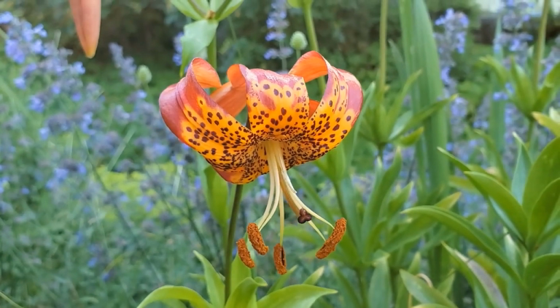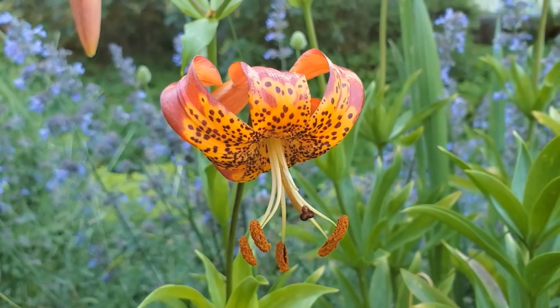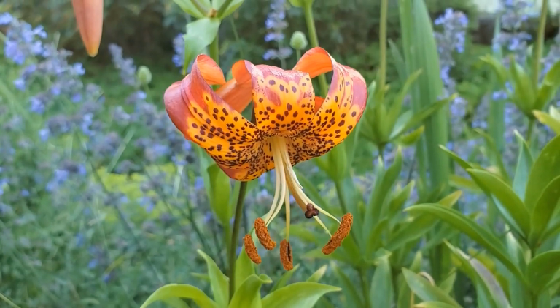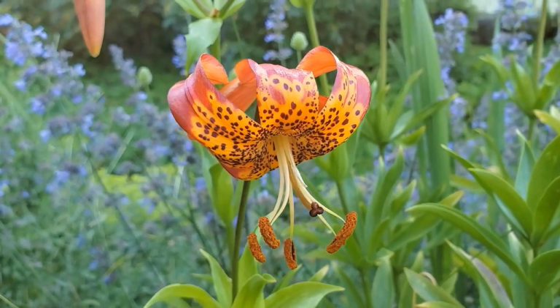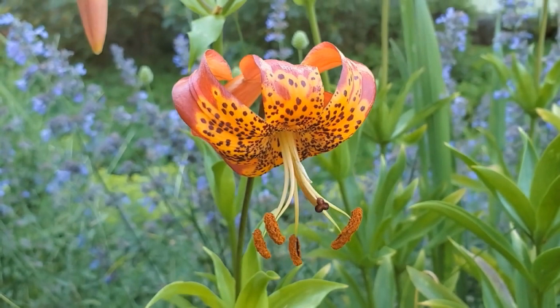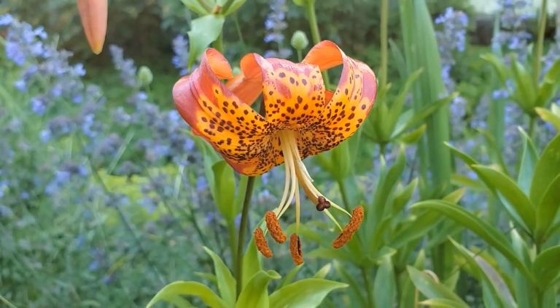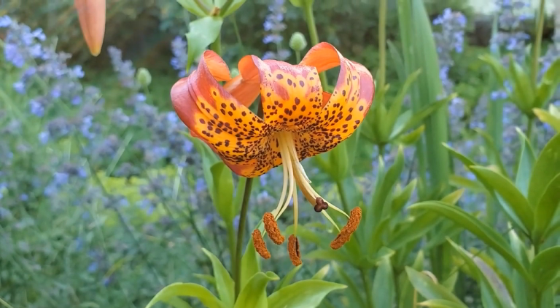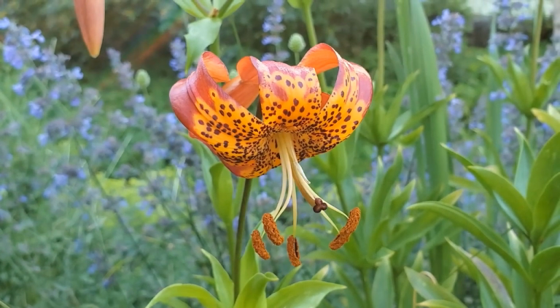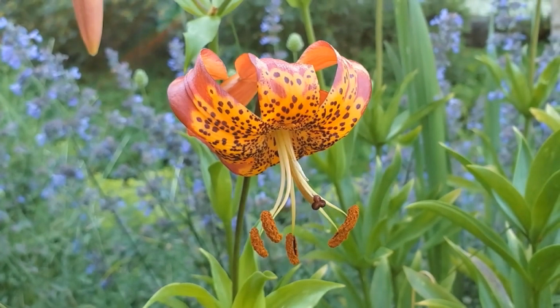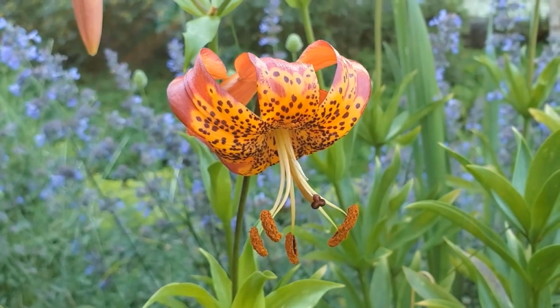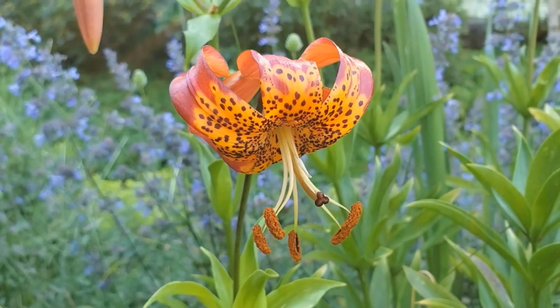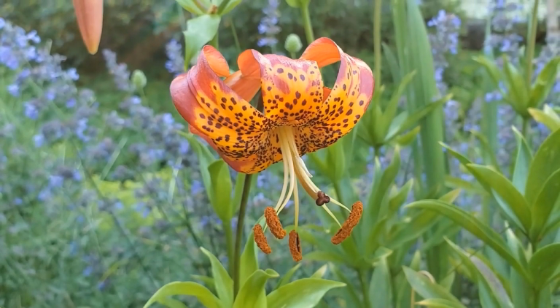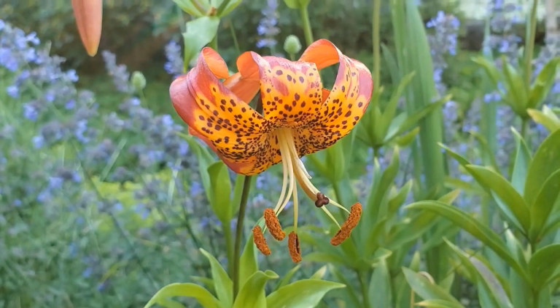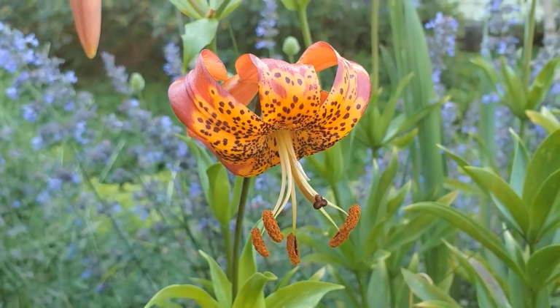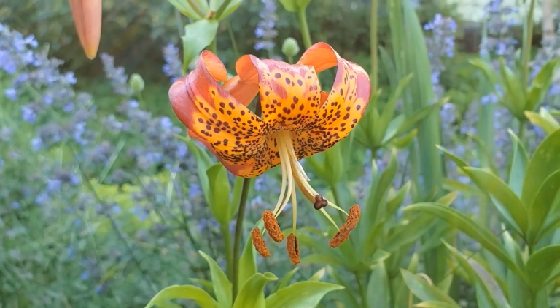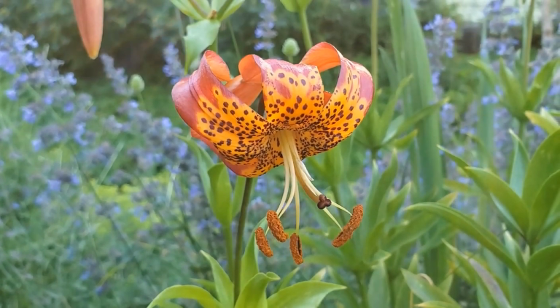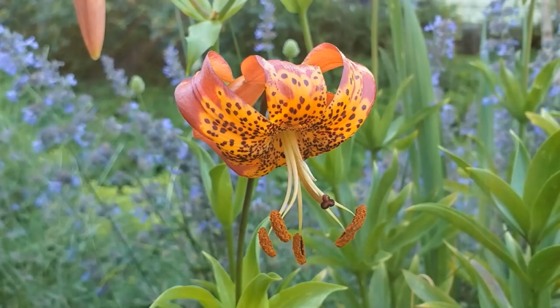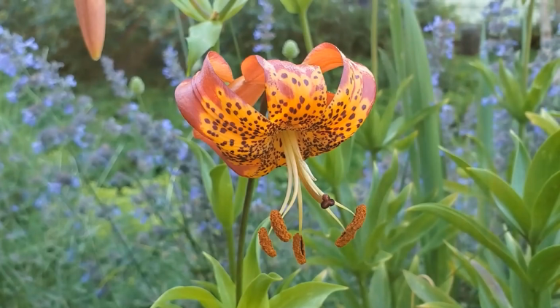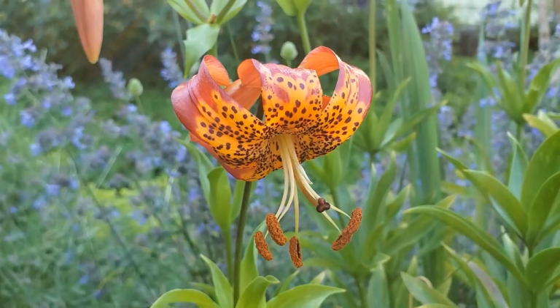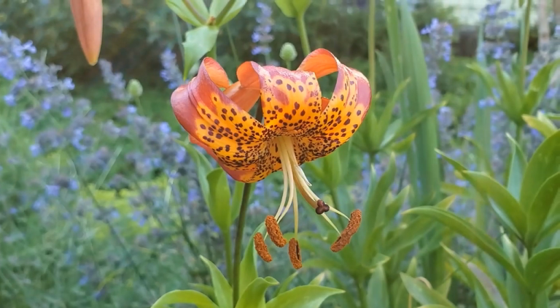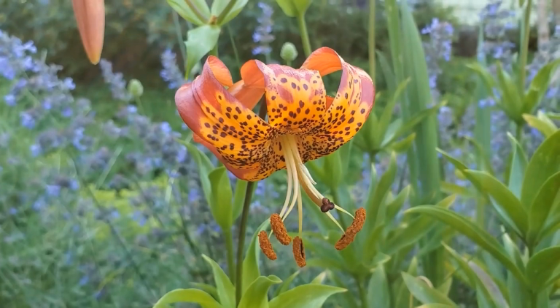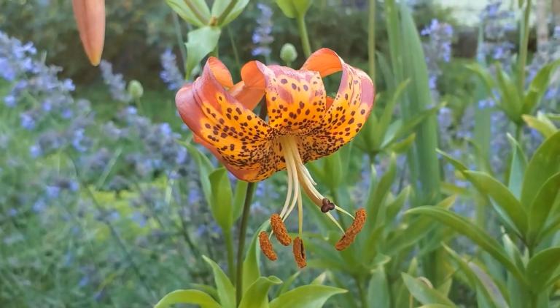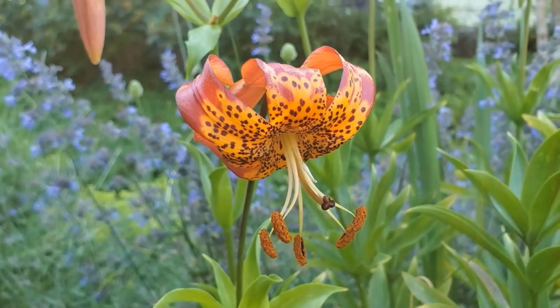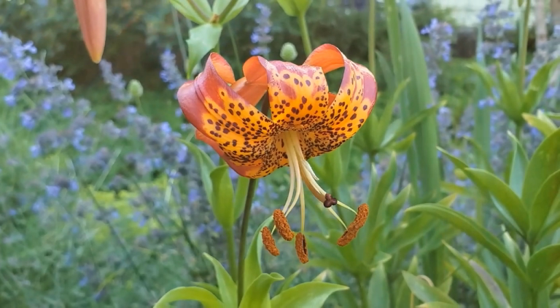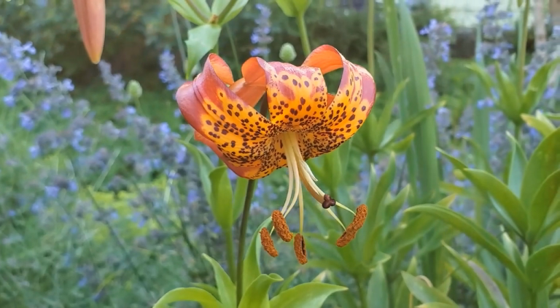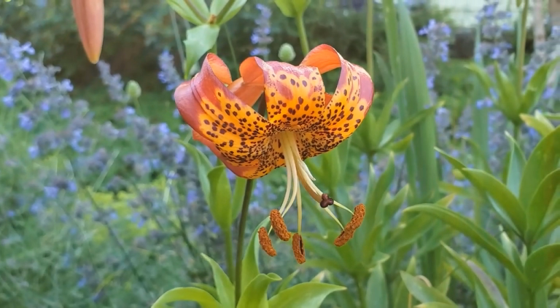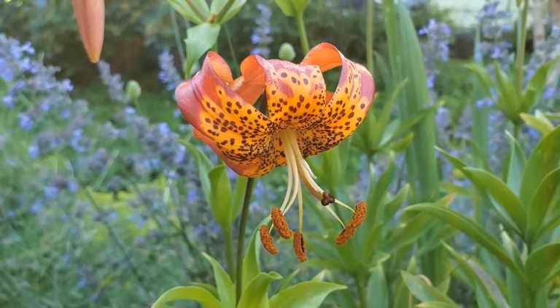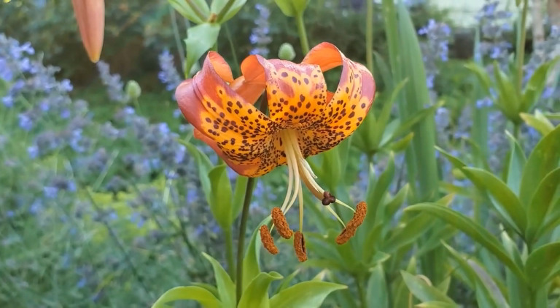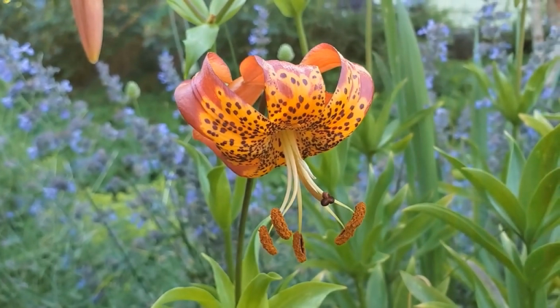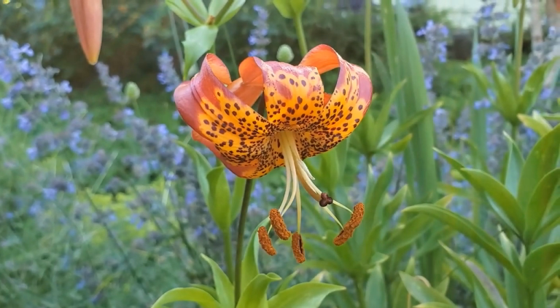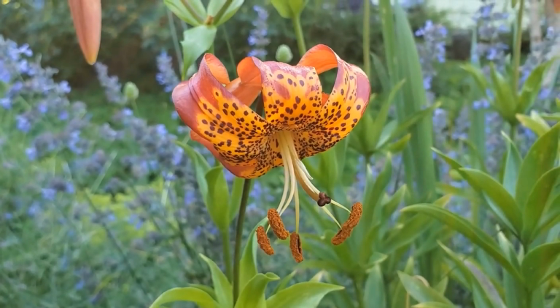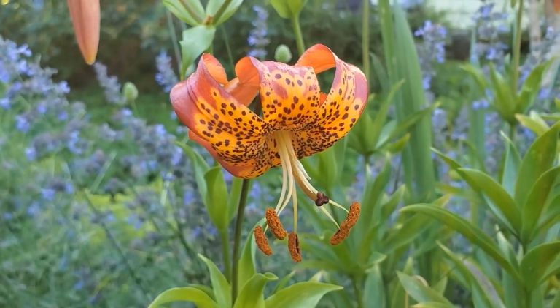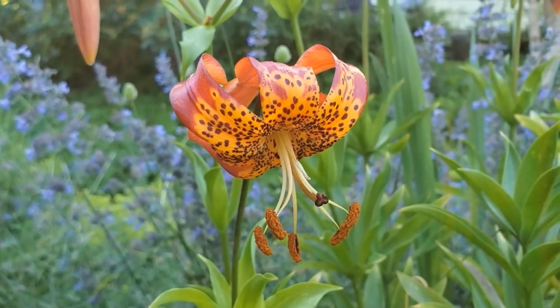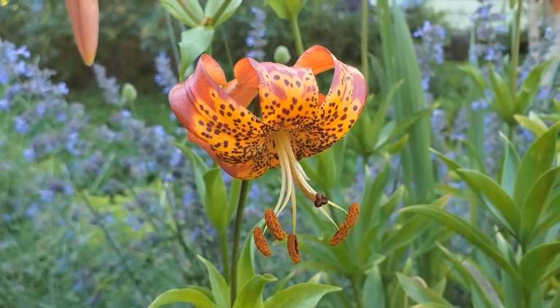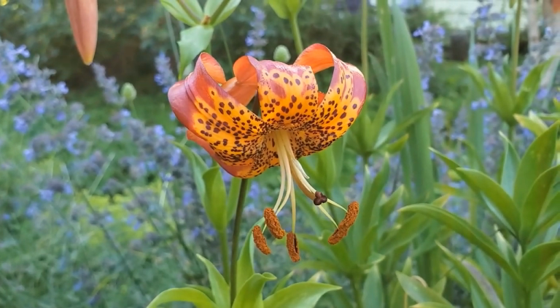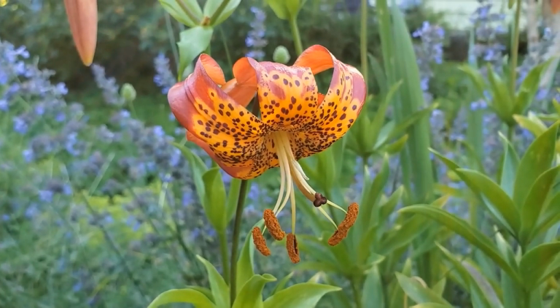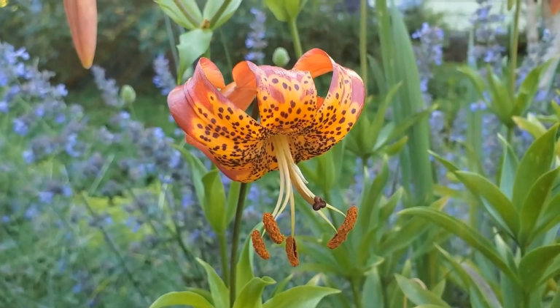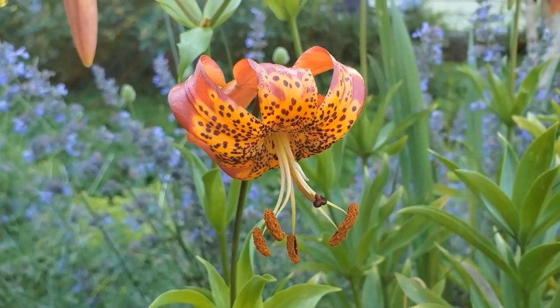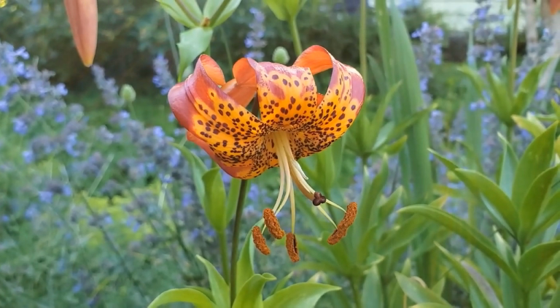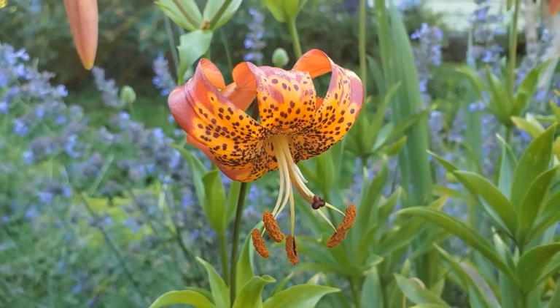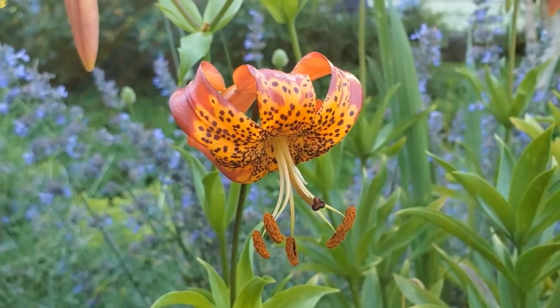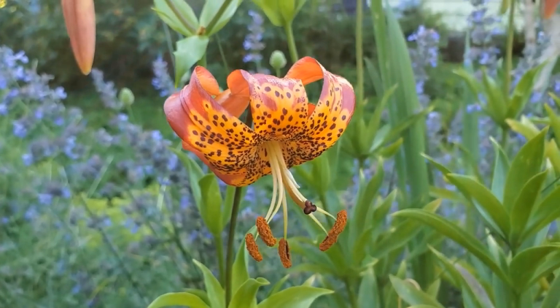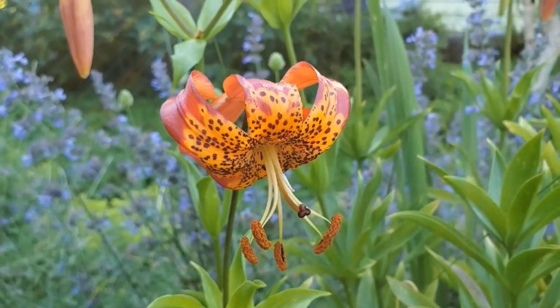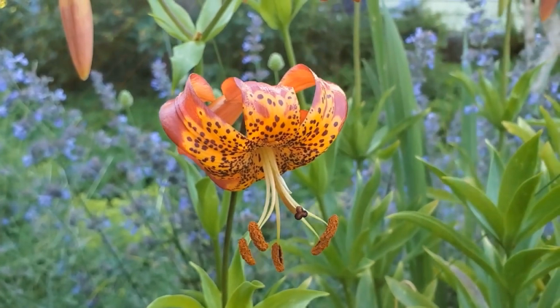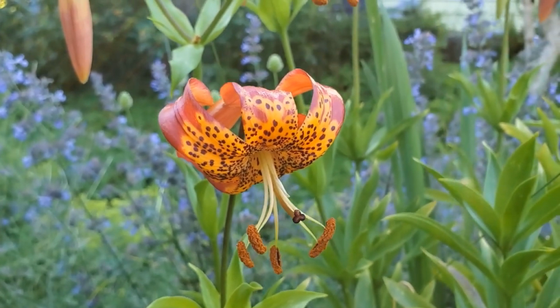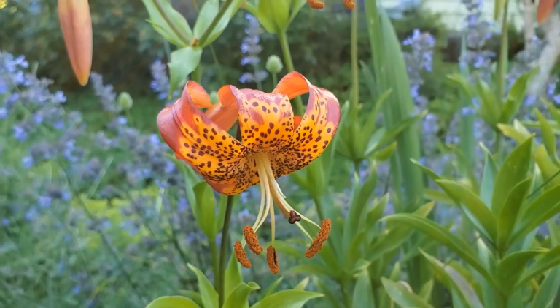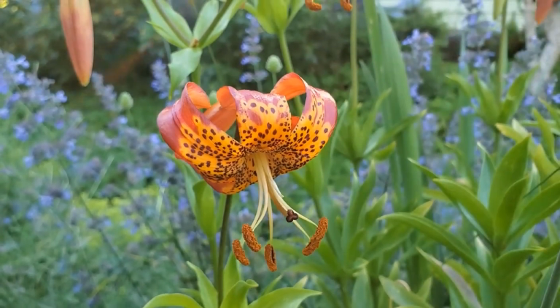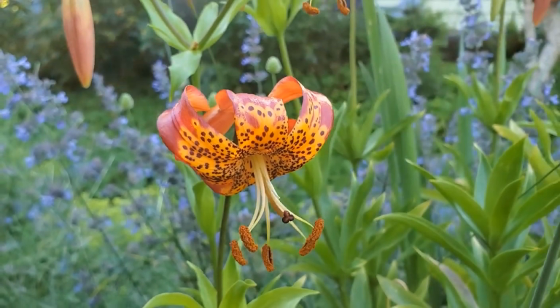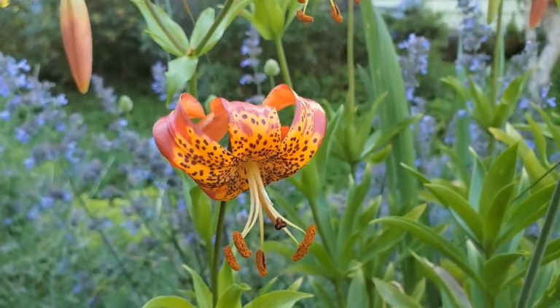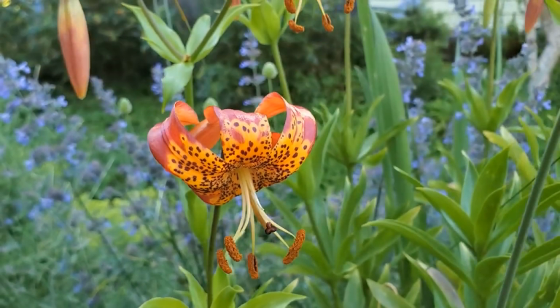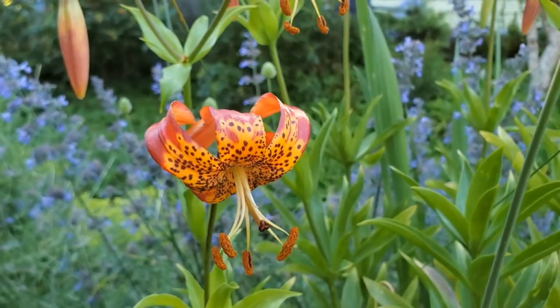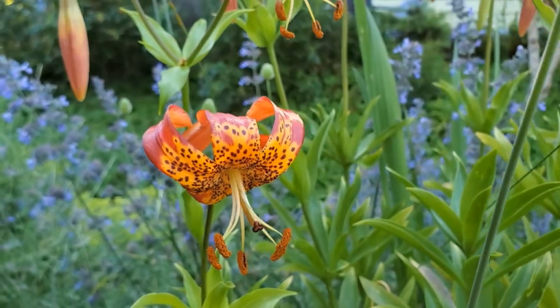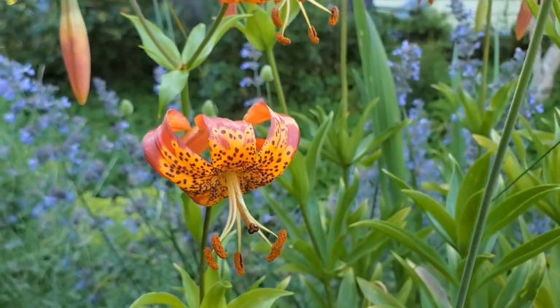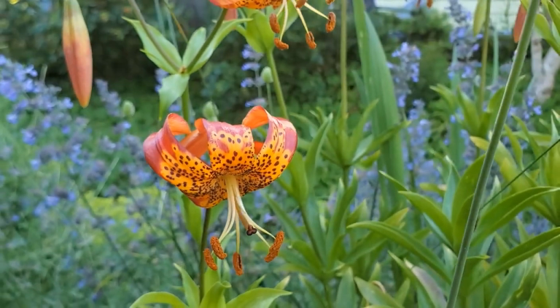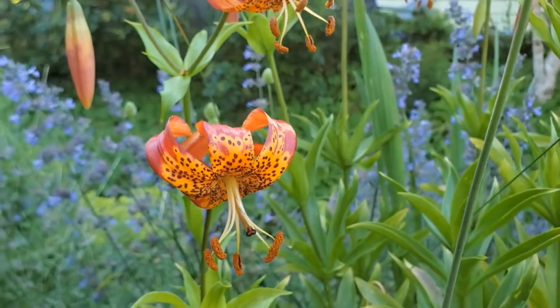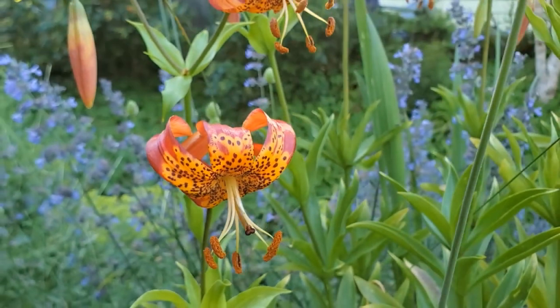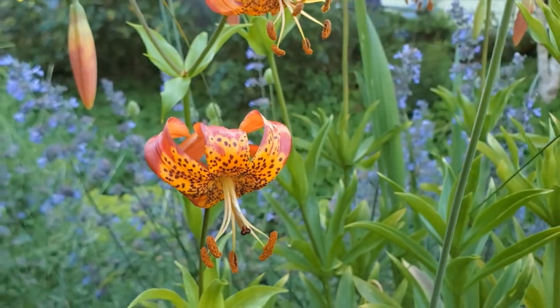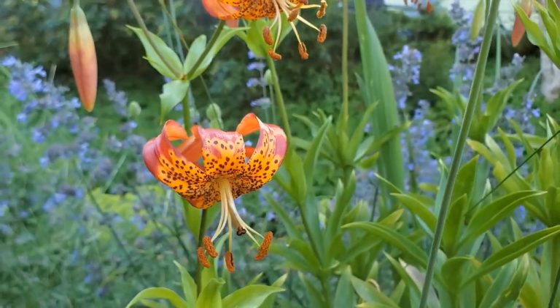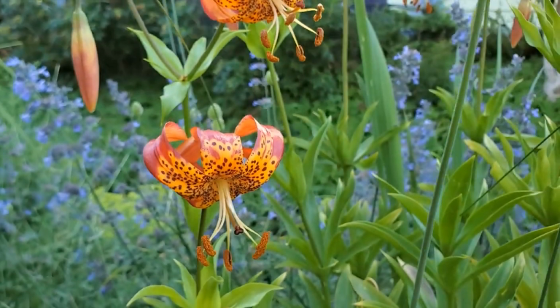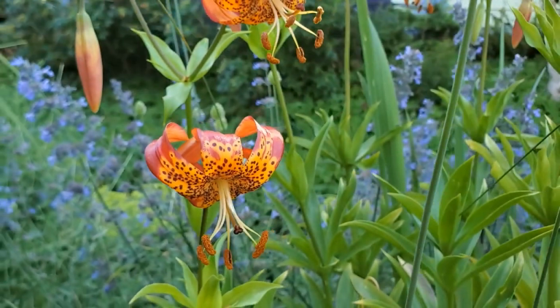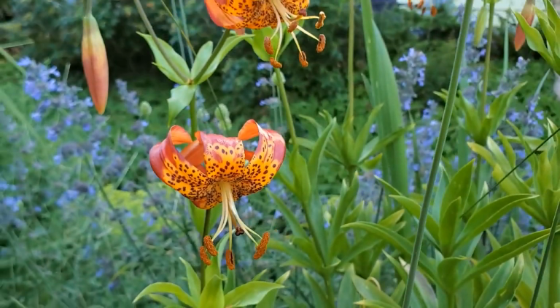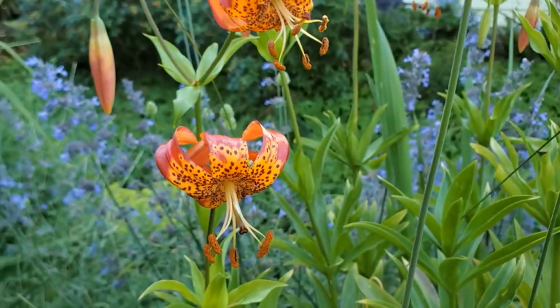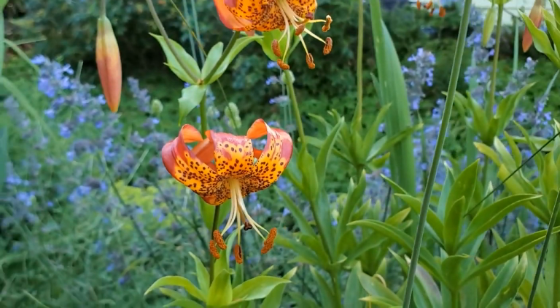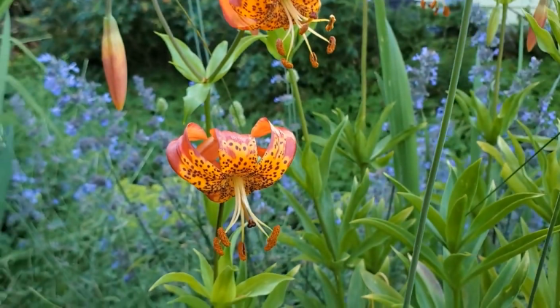The orange tiger lily, which is a Northwest native, rises above the catmint.